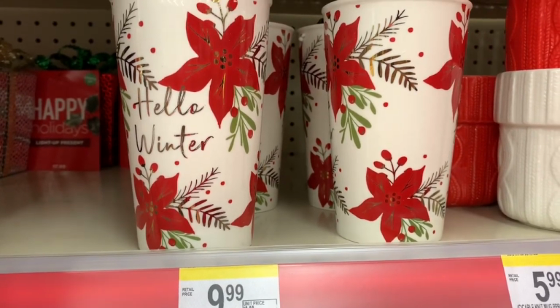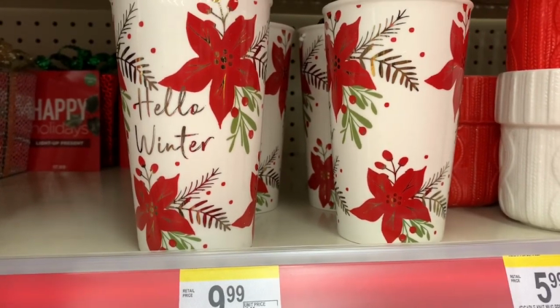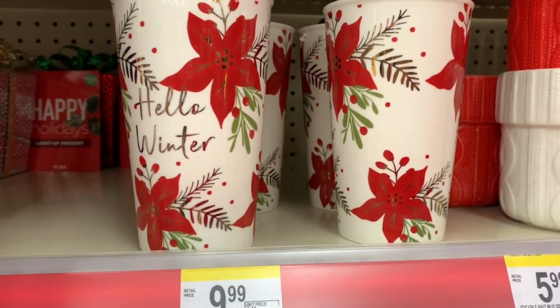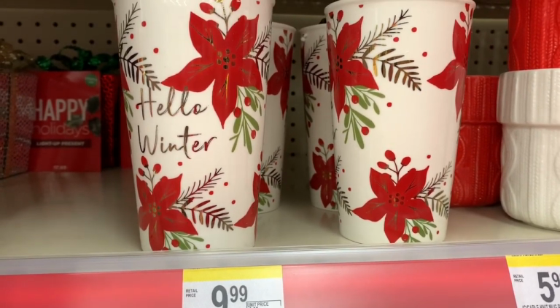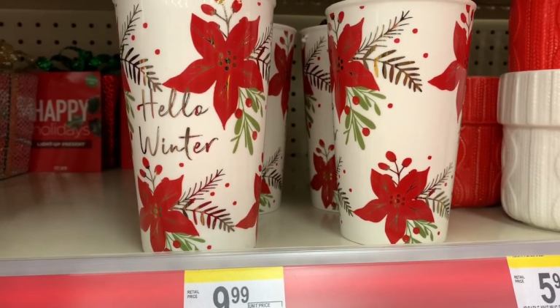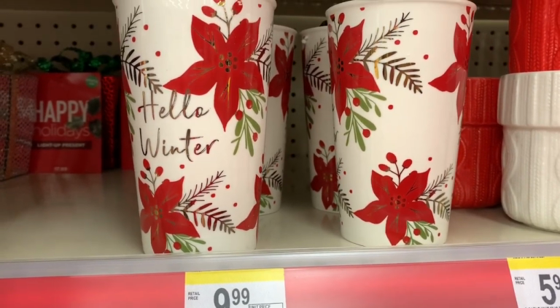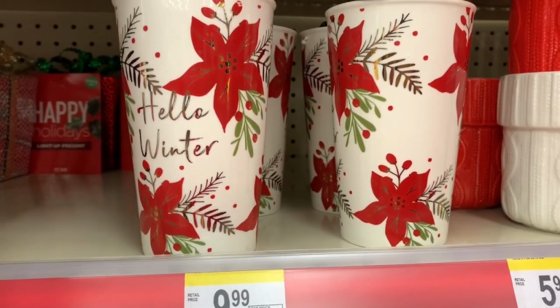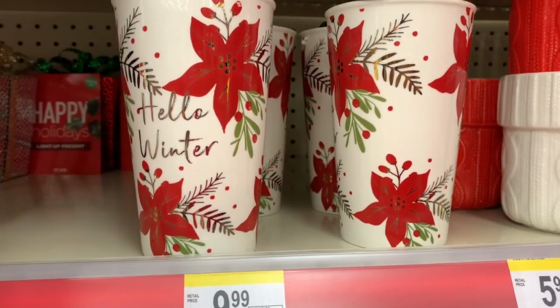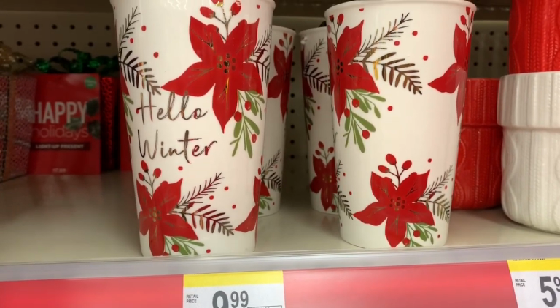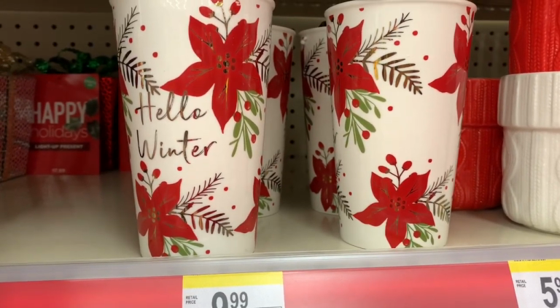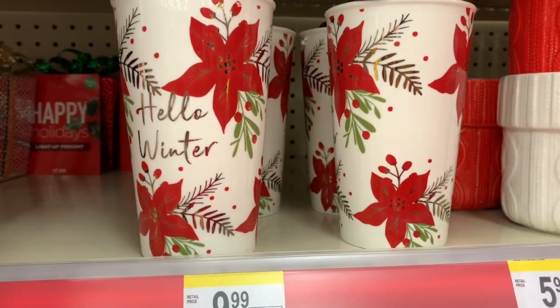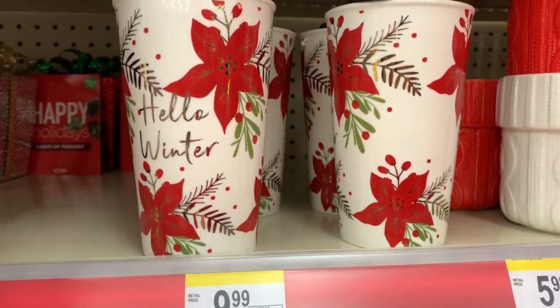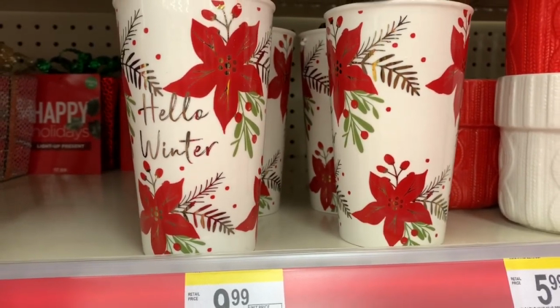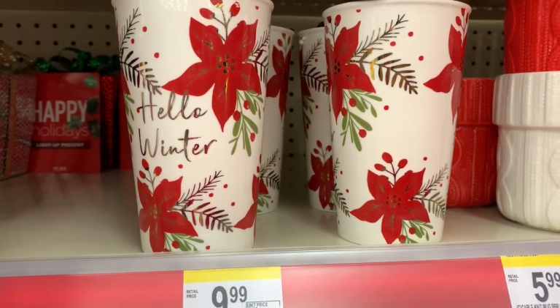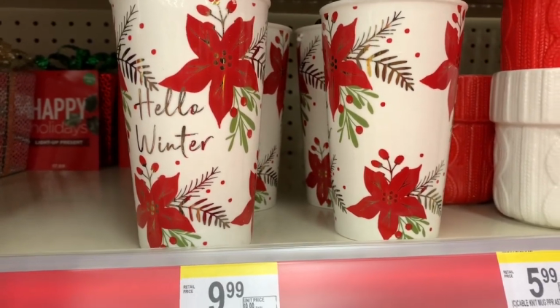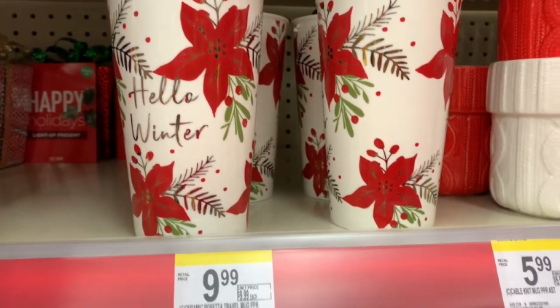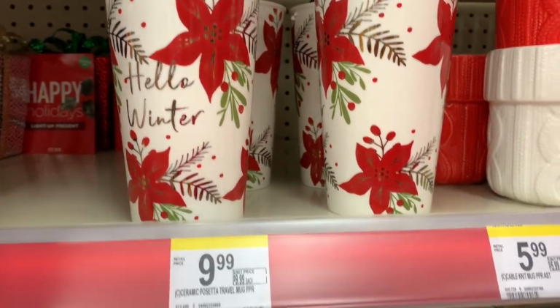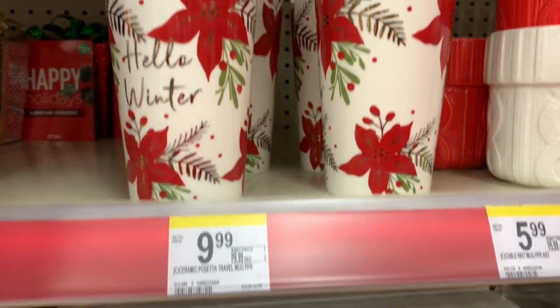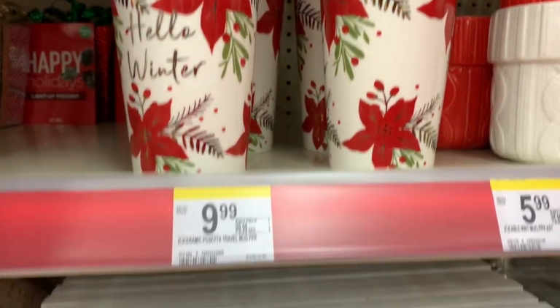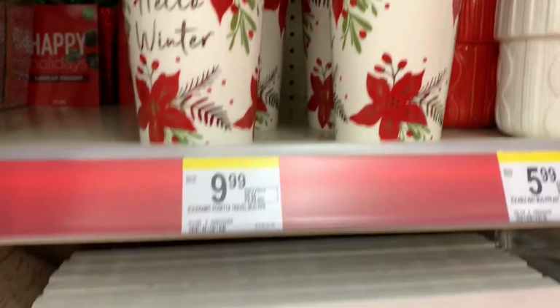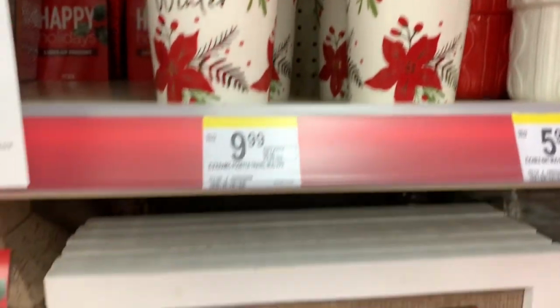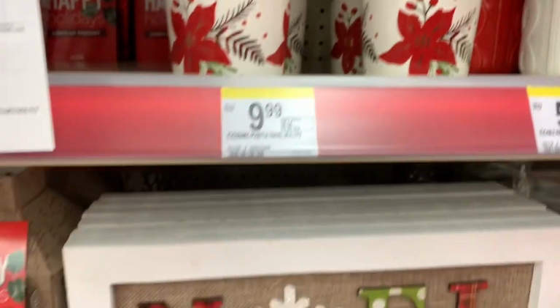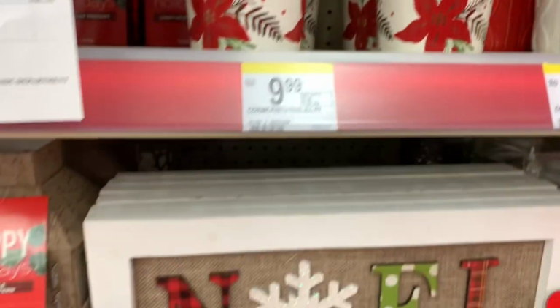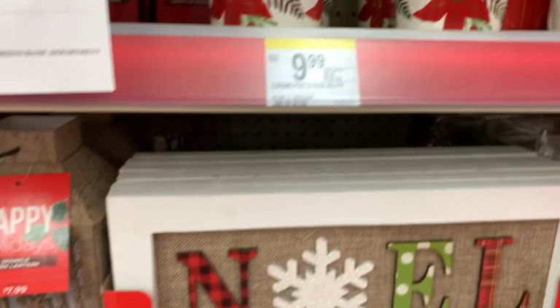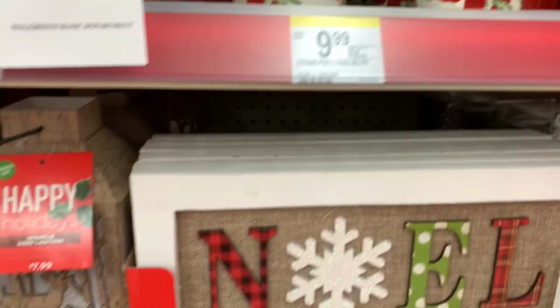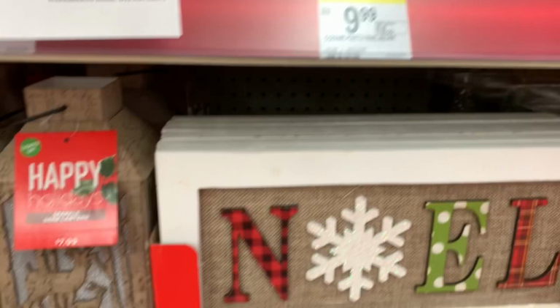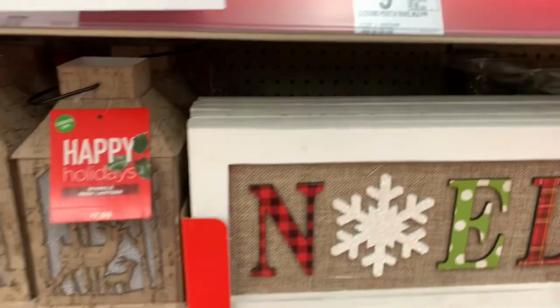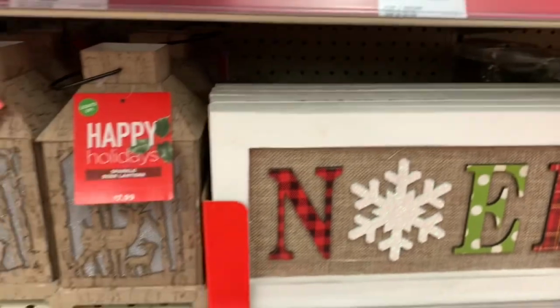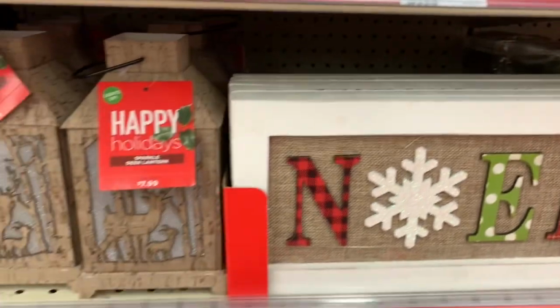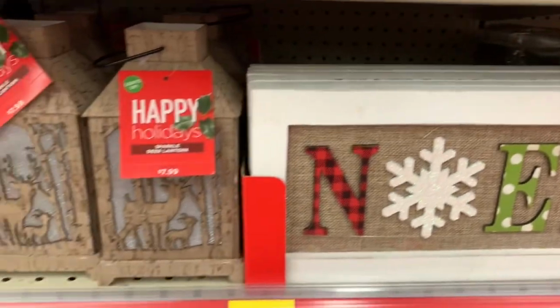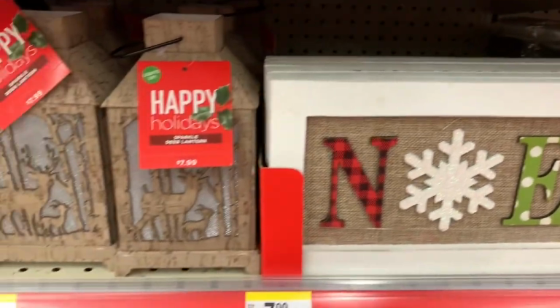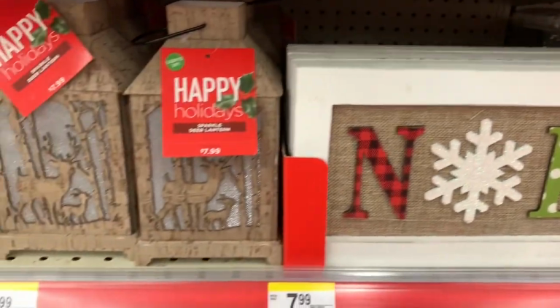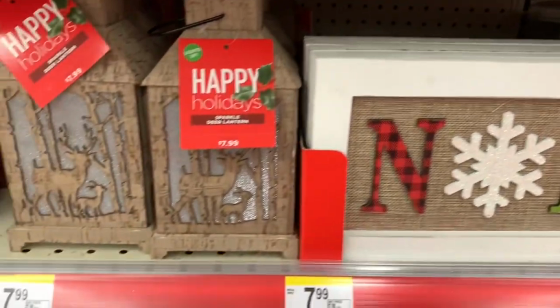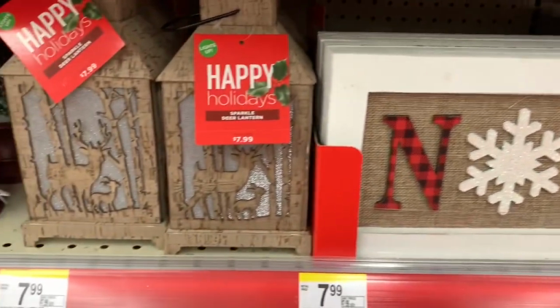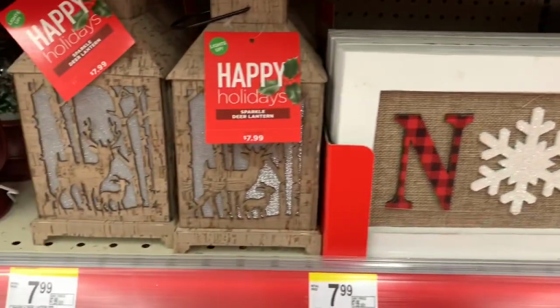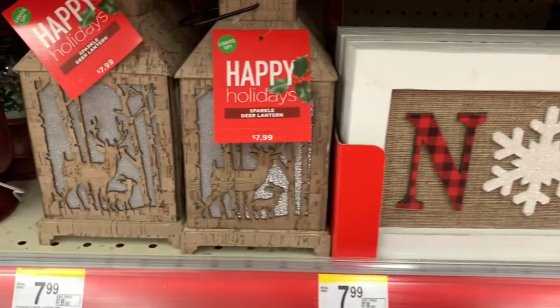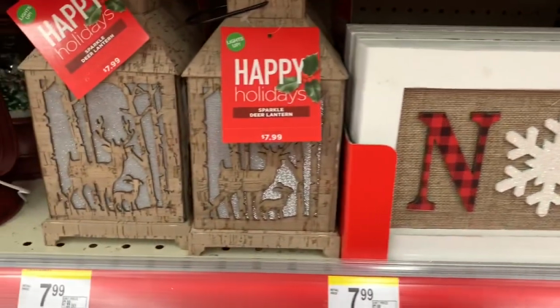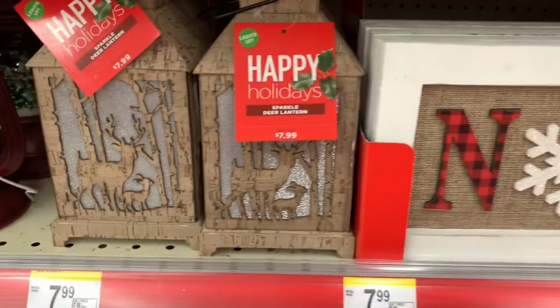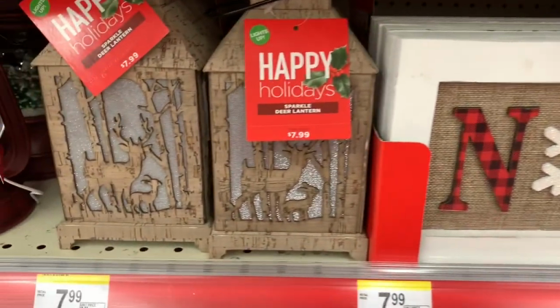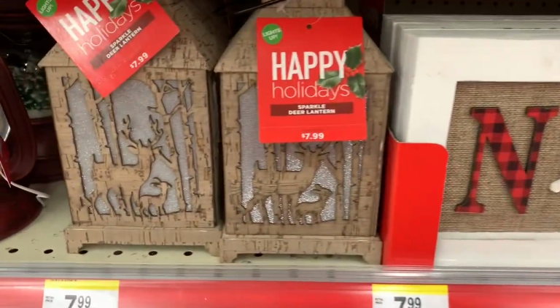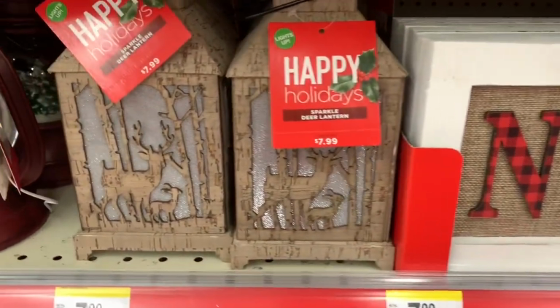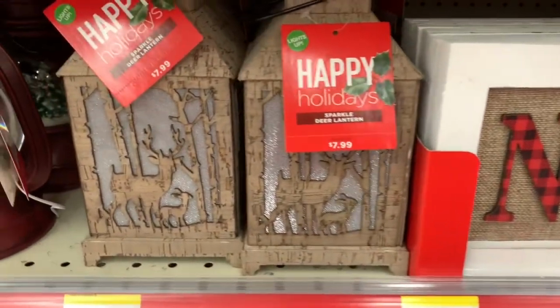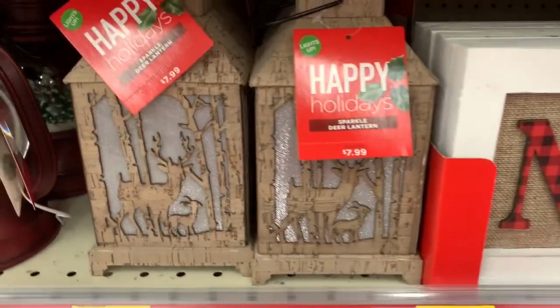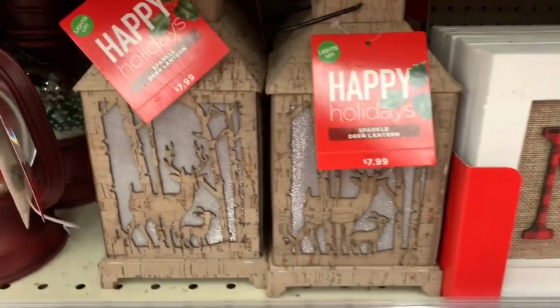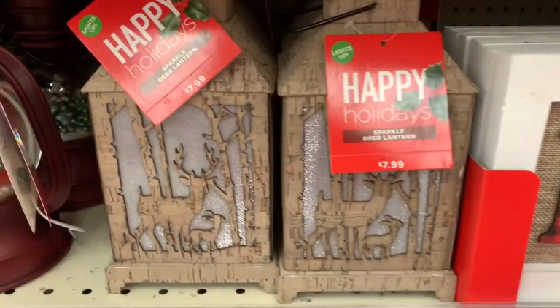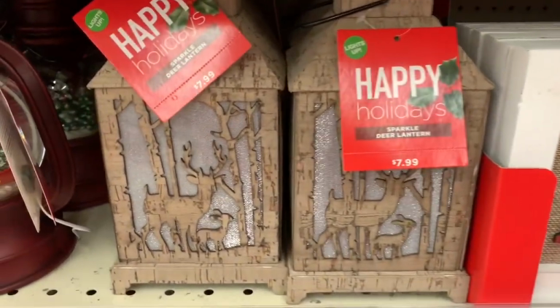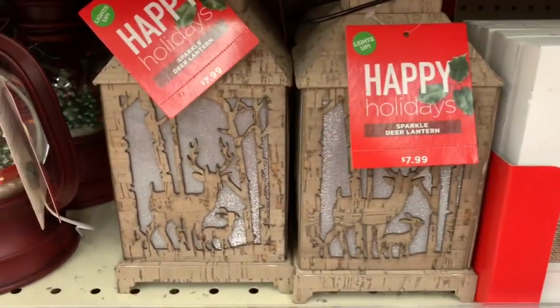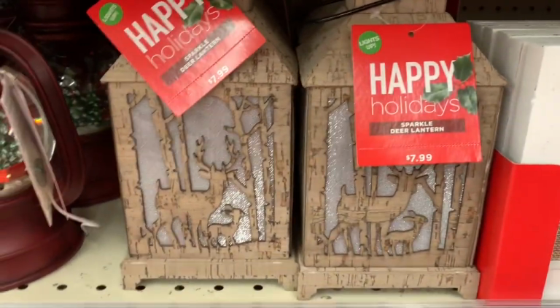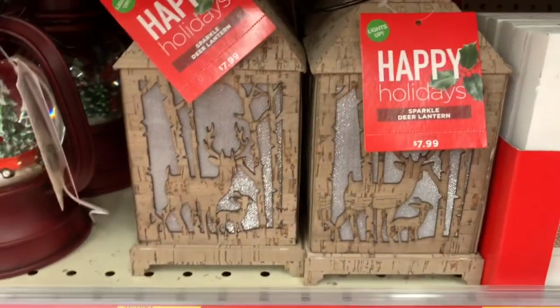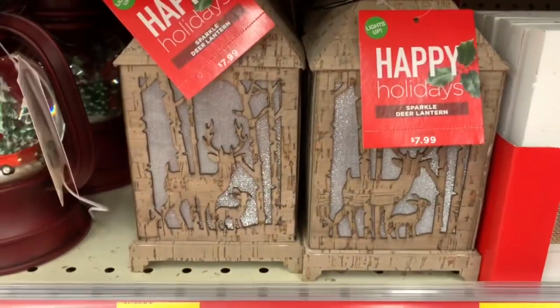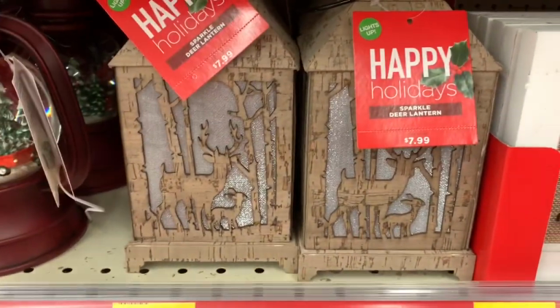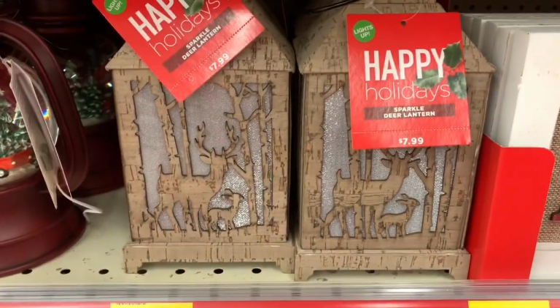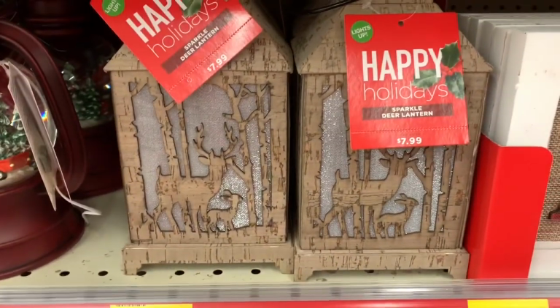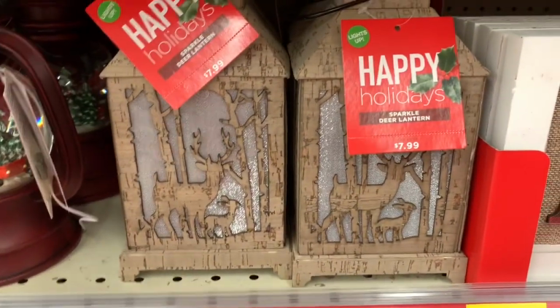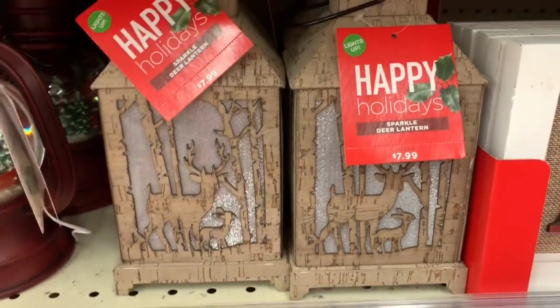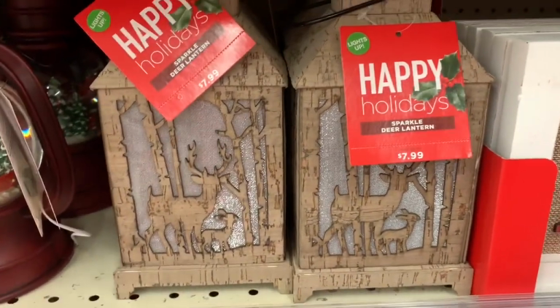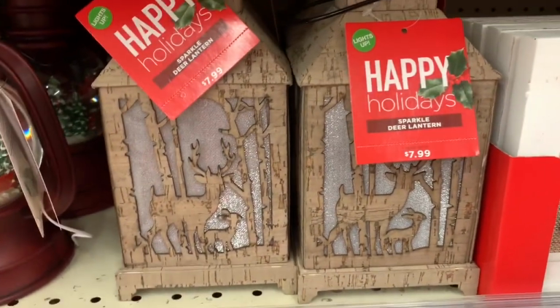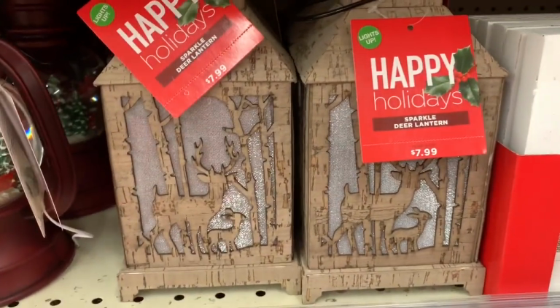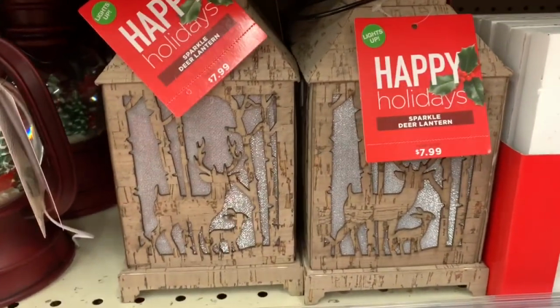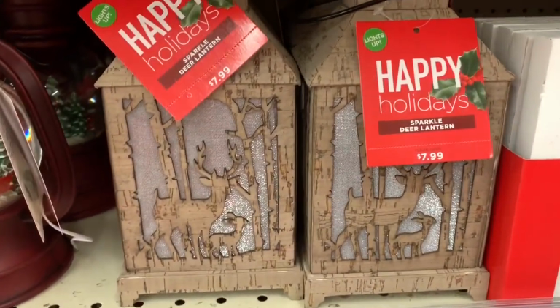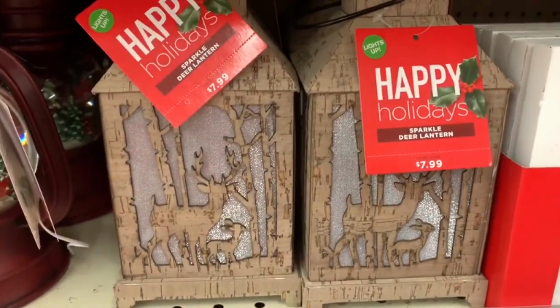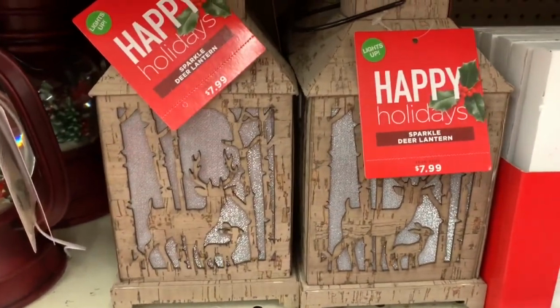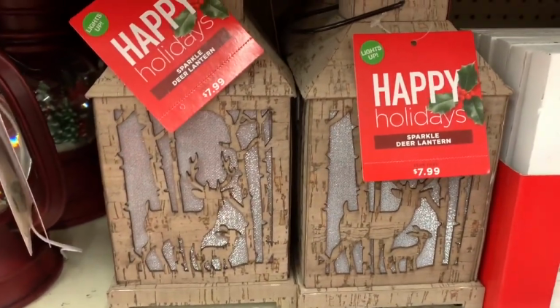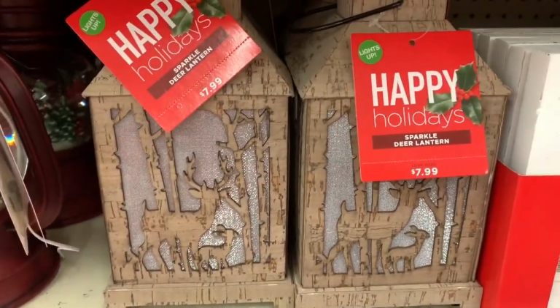They also have these ones right here with the poinsettia that says 'Hello Winter' for $9.99. They have the sparkle deer lanterns here for $7.99.